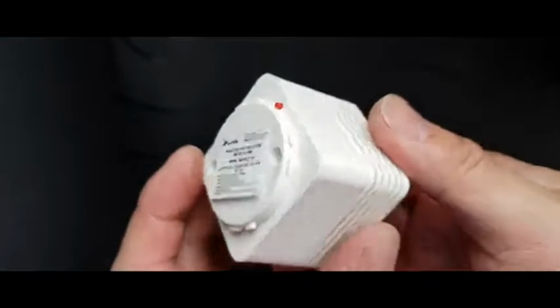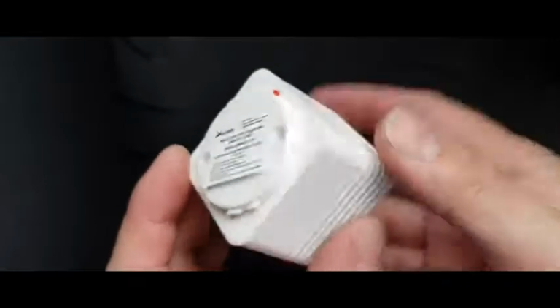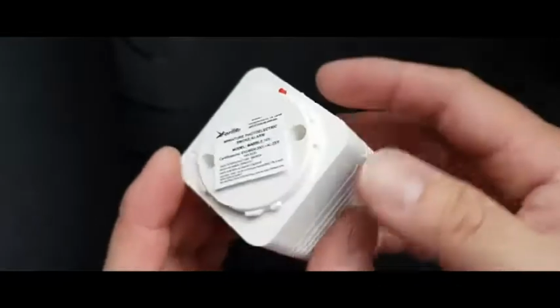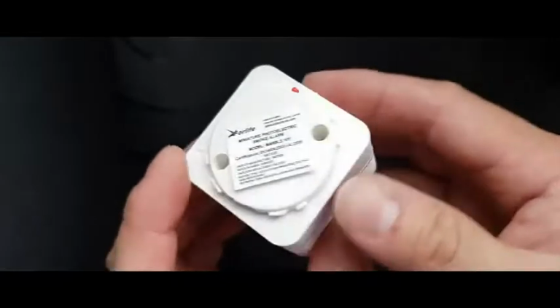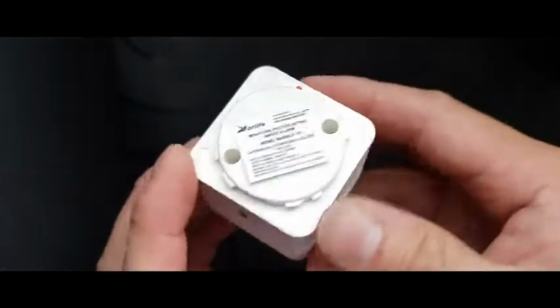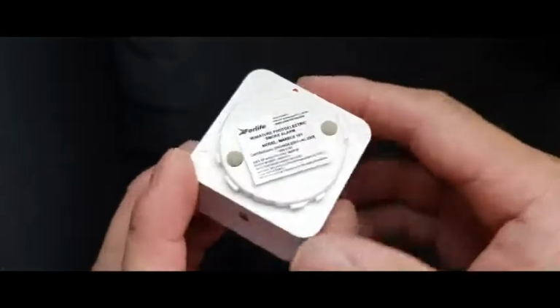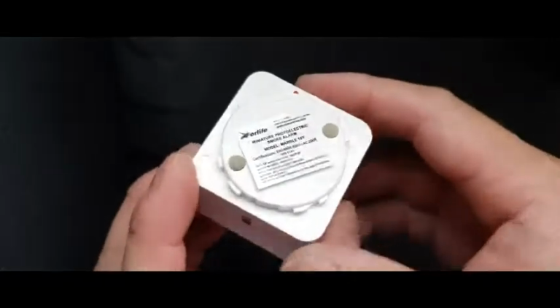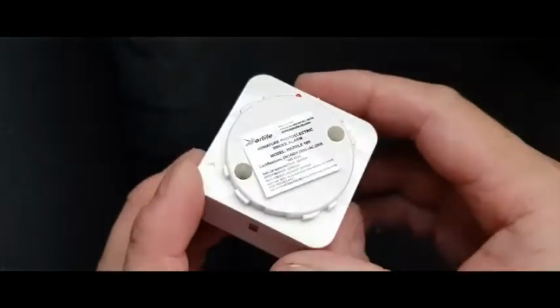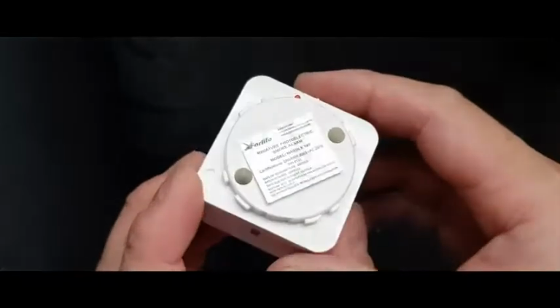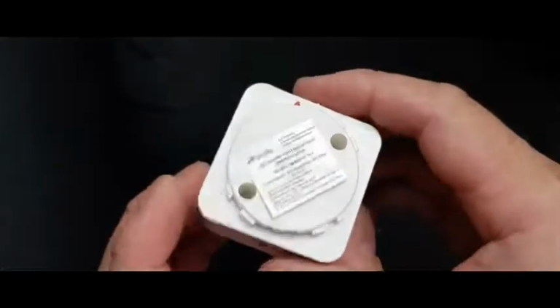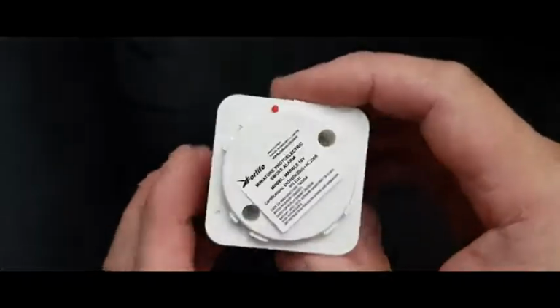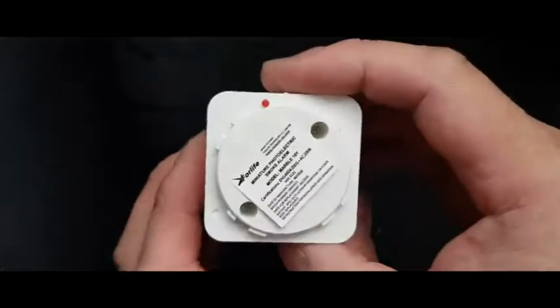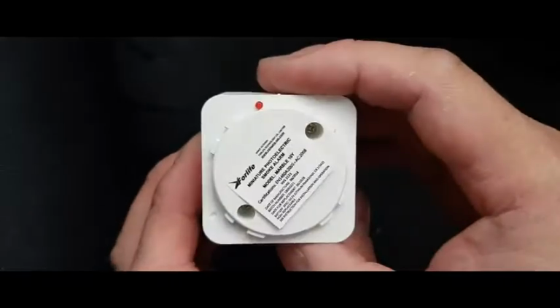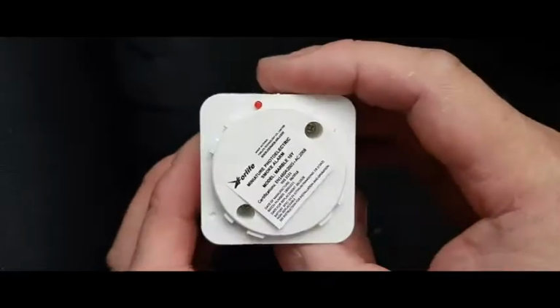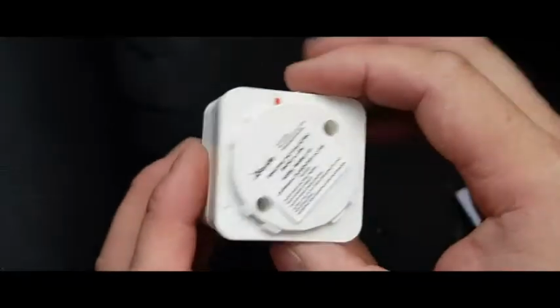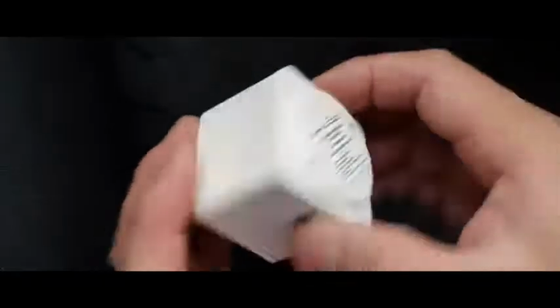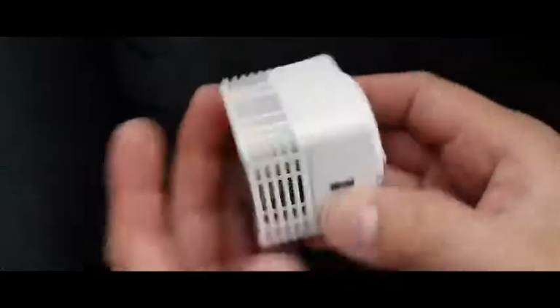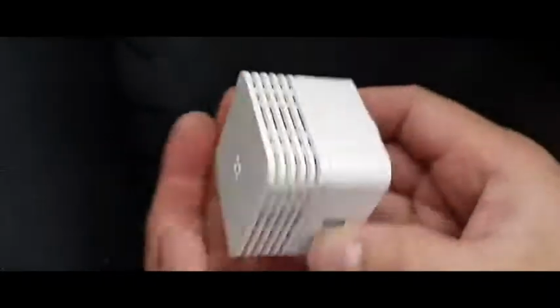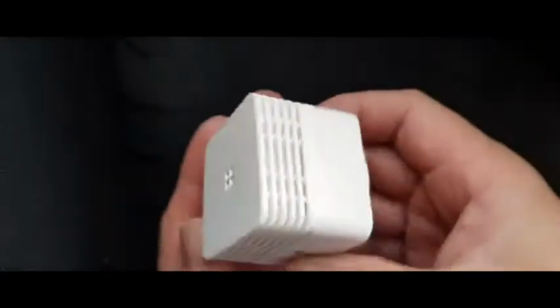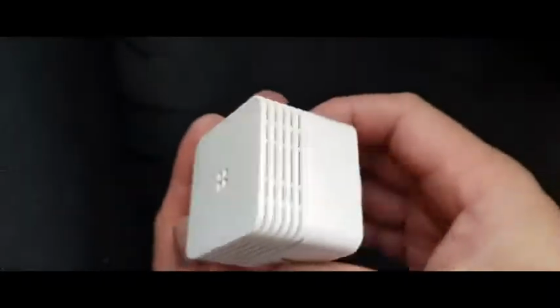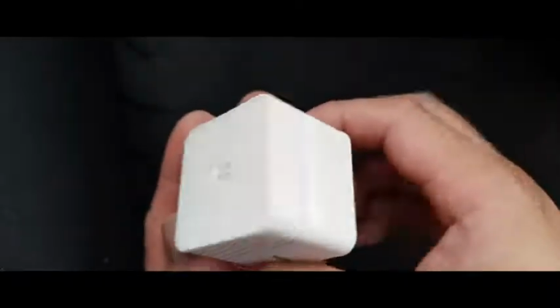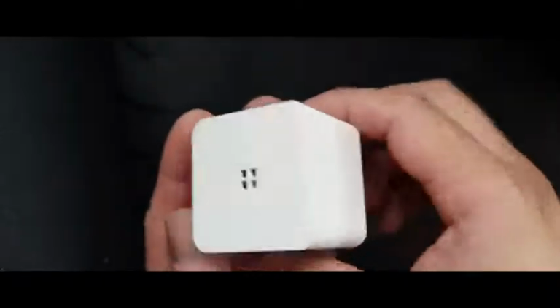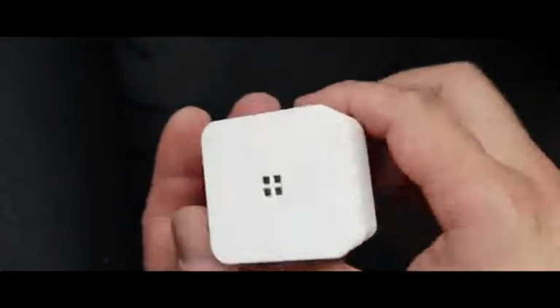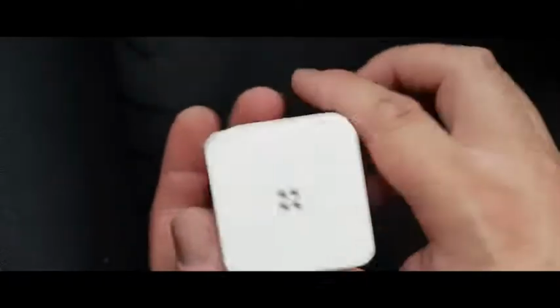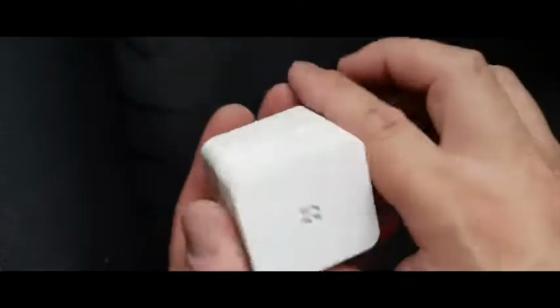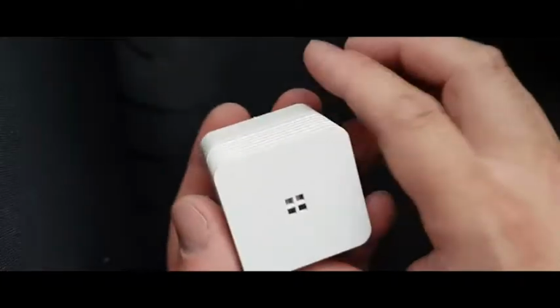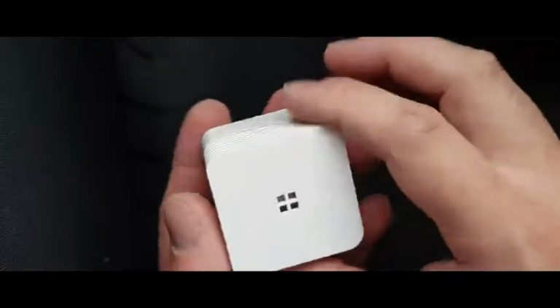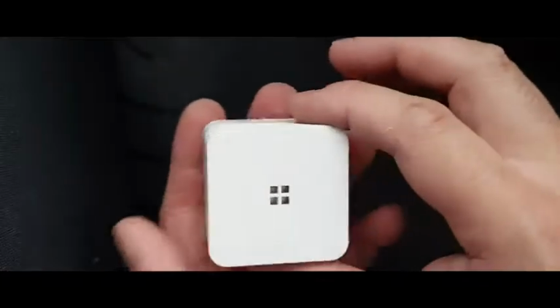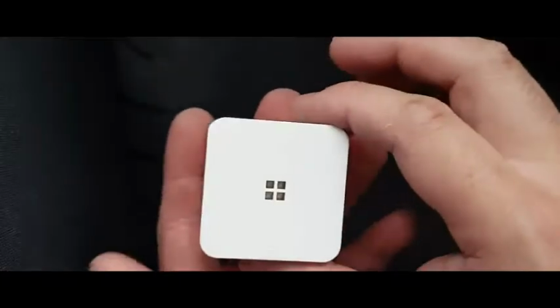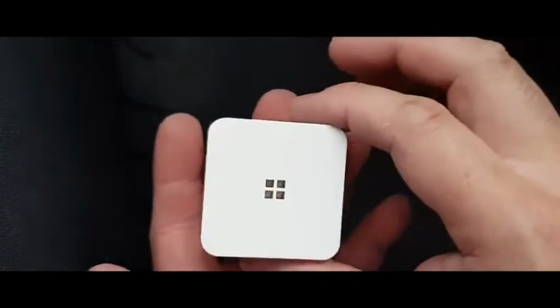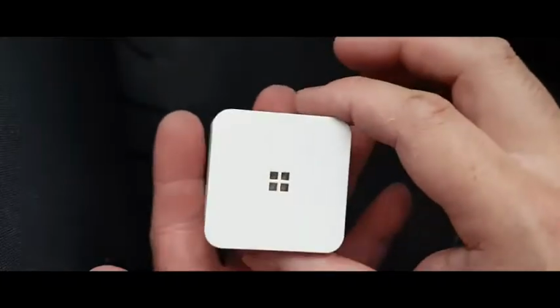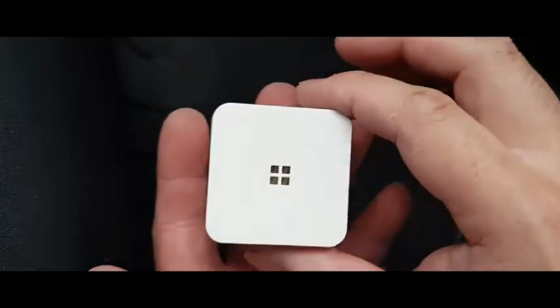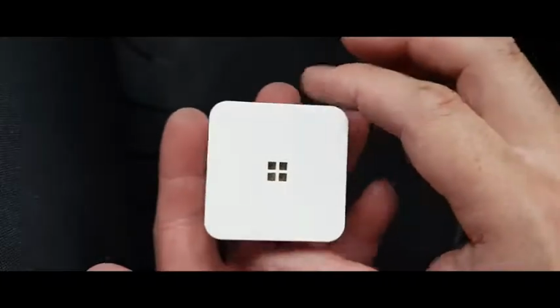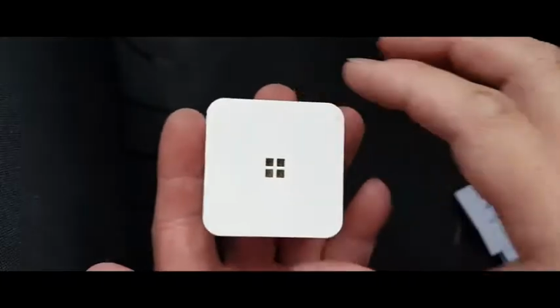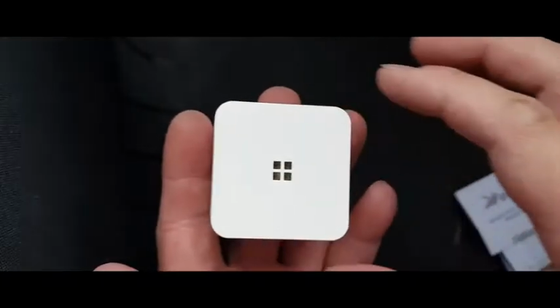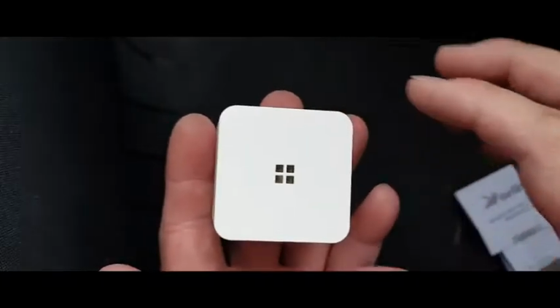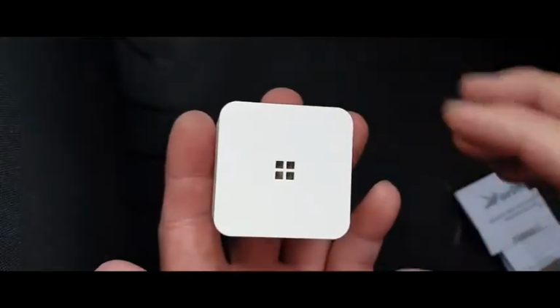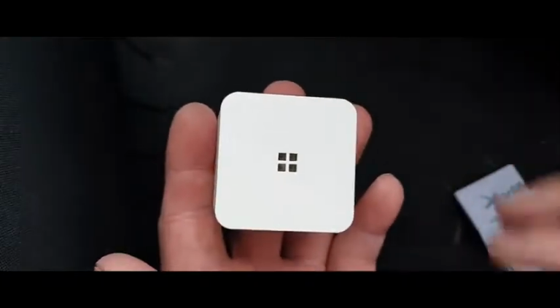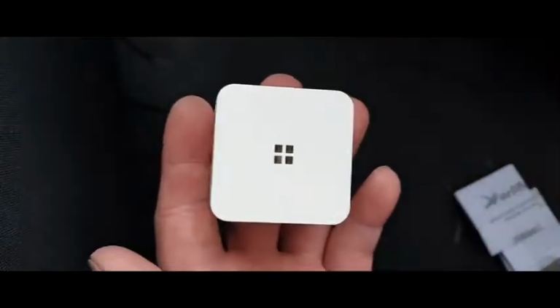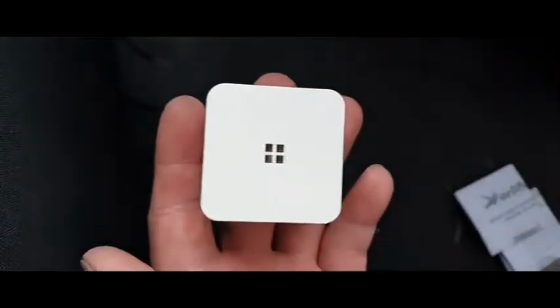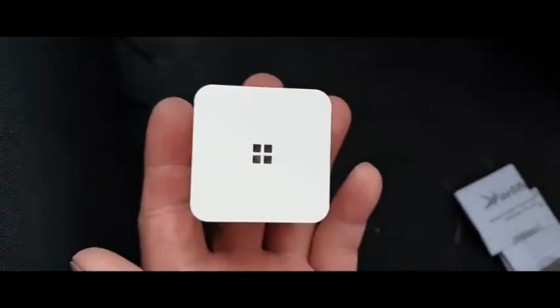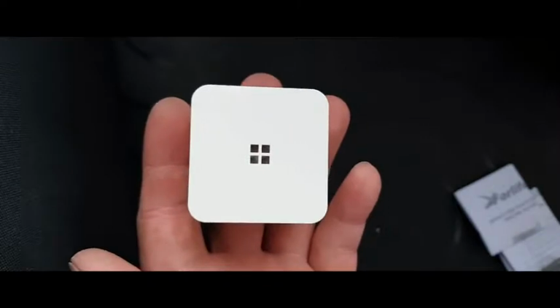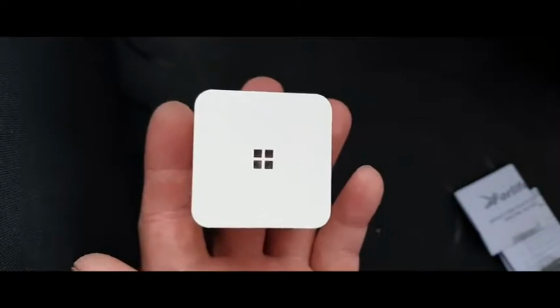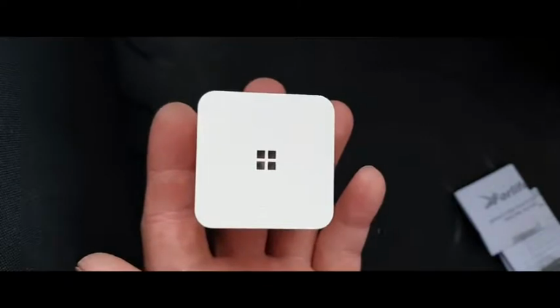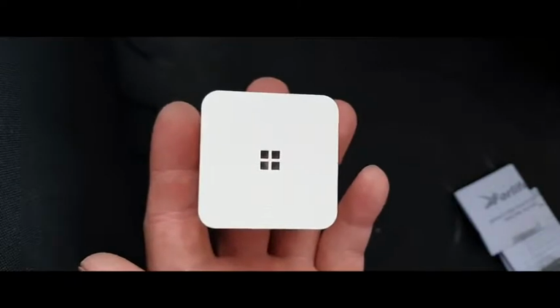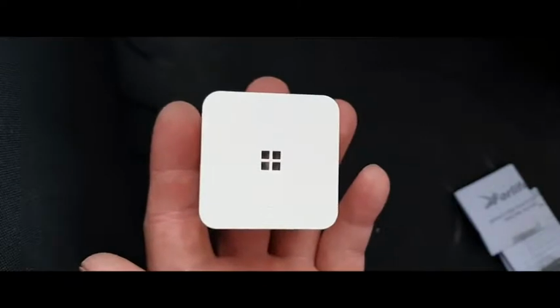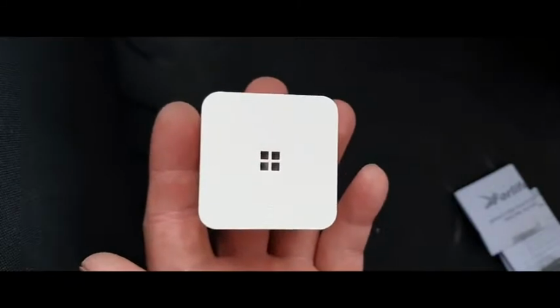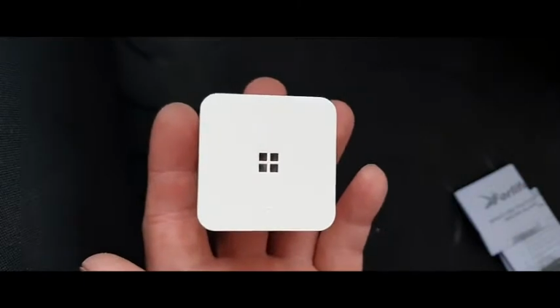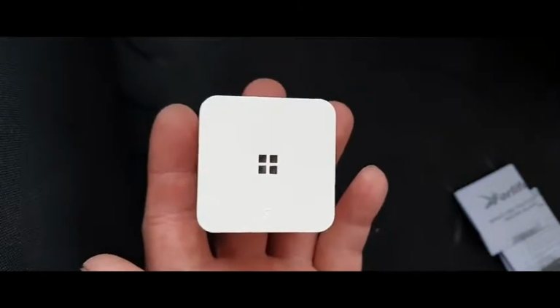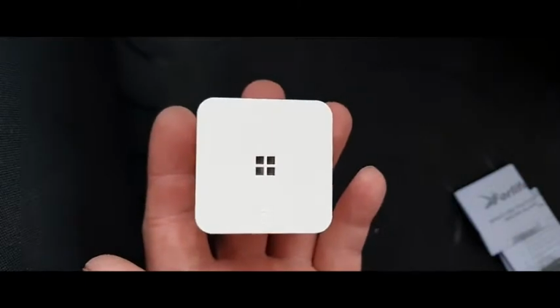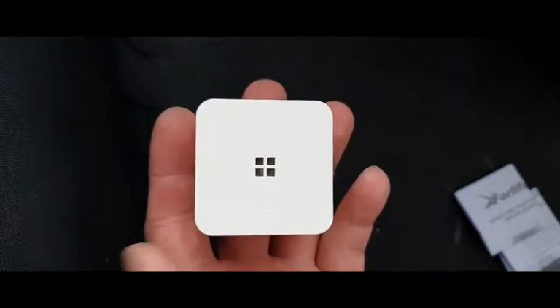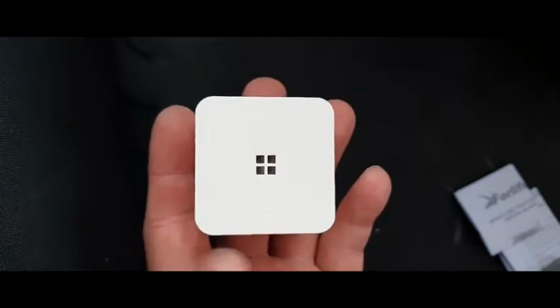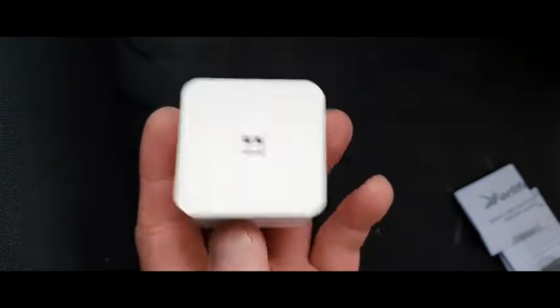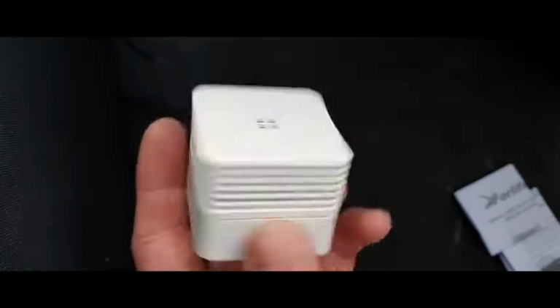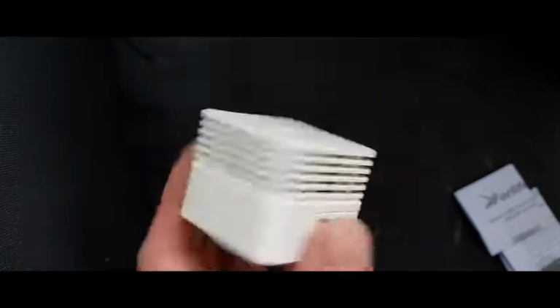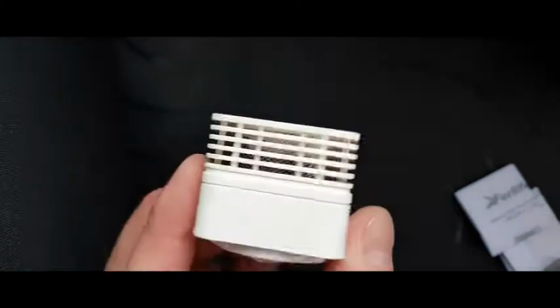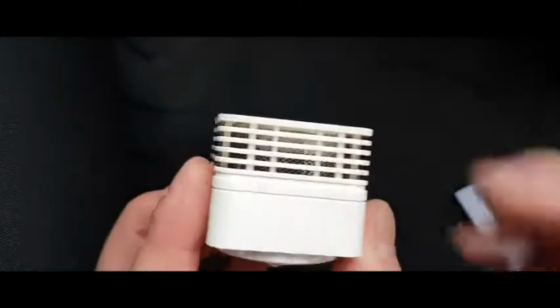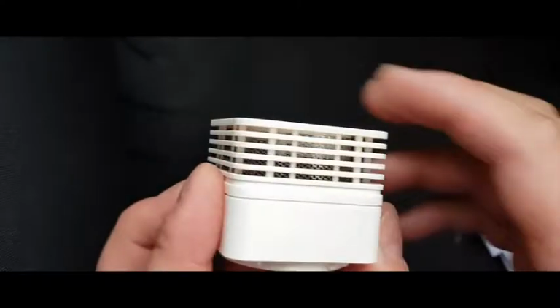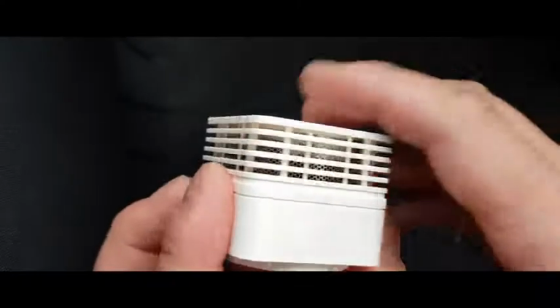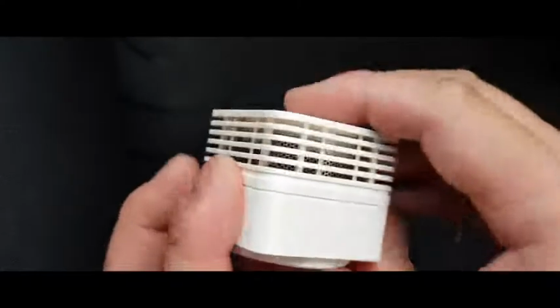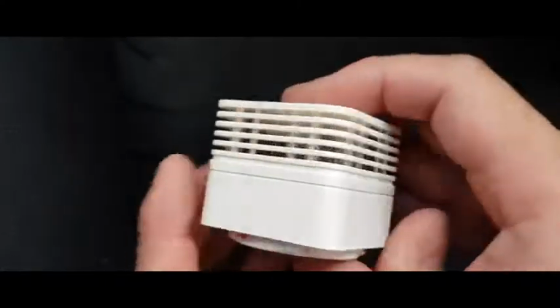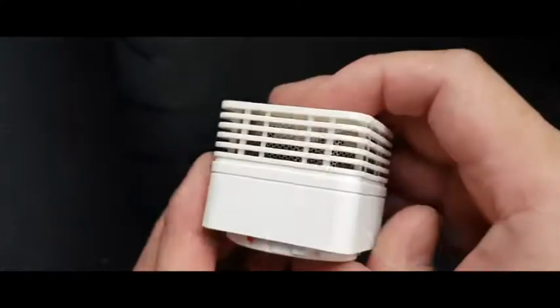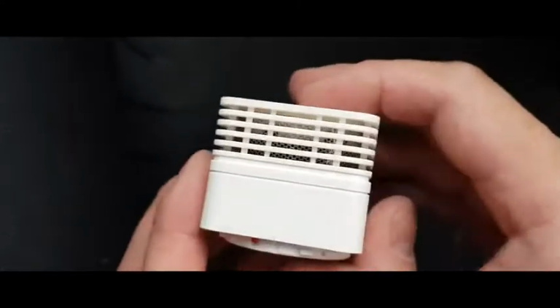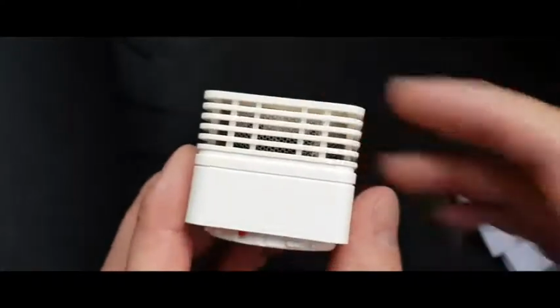Just look at the size. It's got an inbuilt CR123A sealed battery, which lasts 10 years.